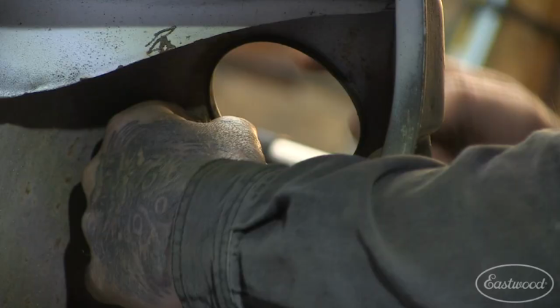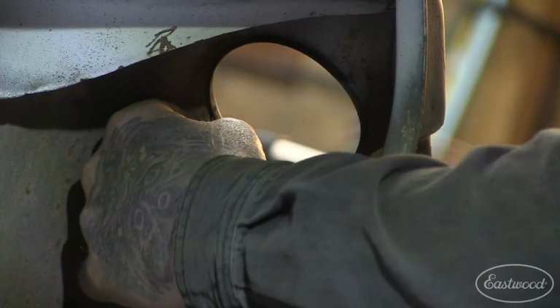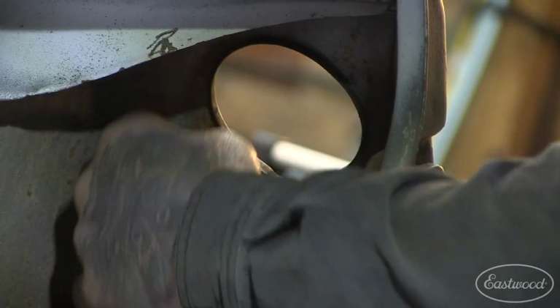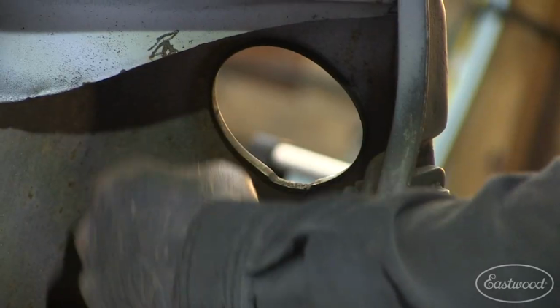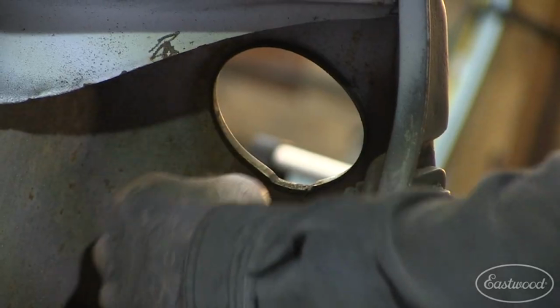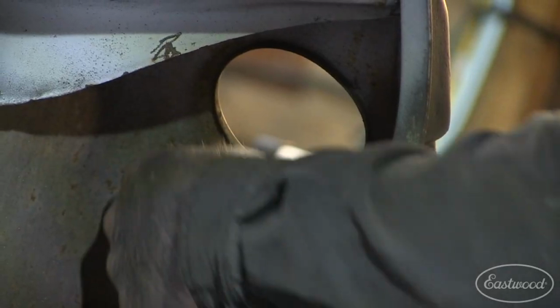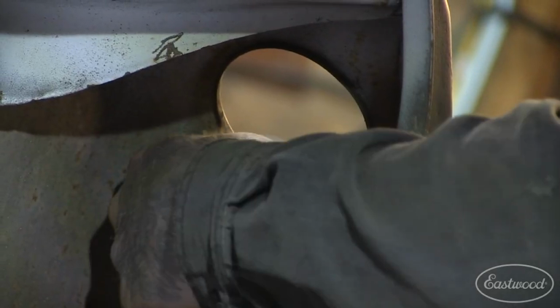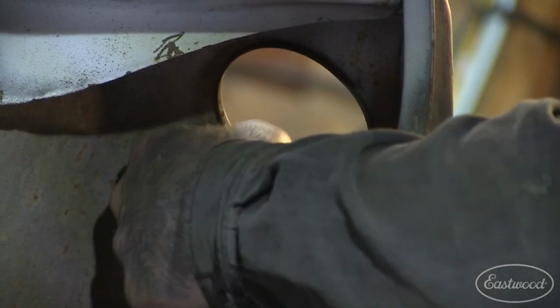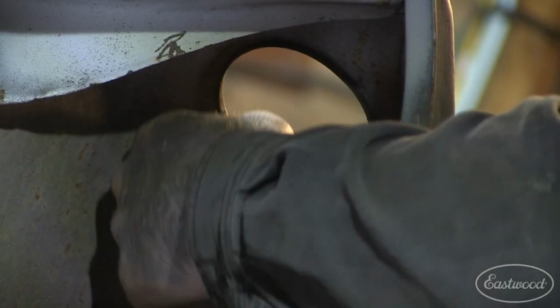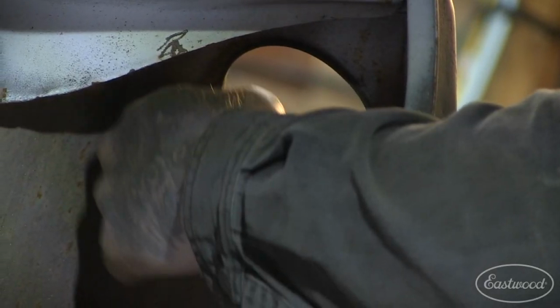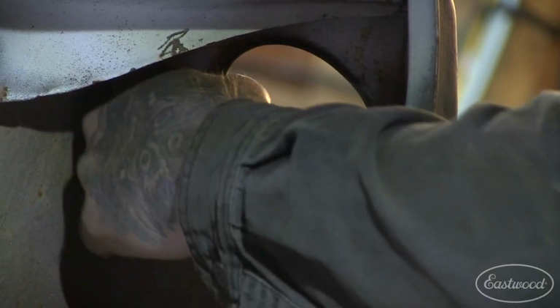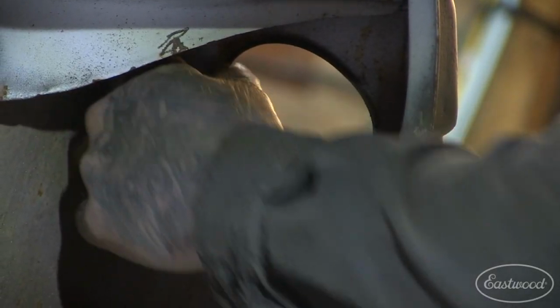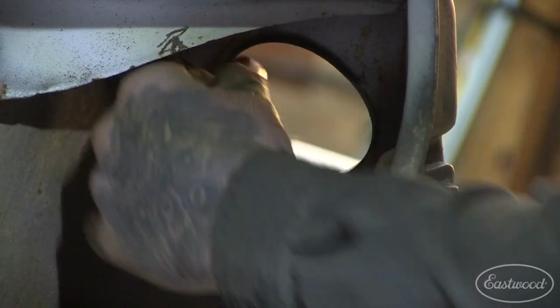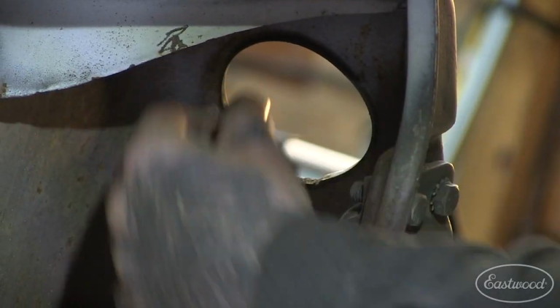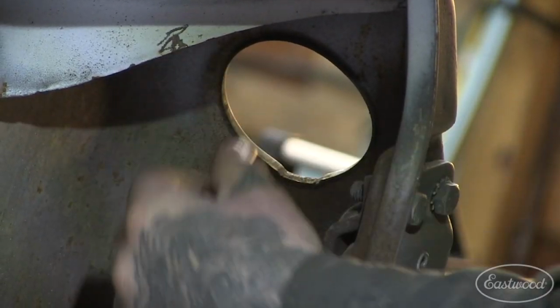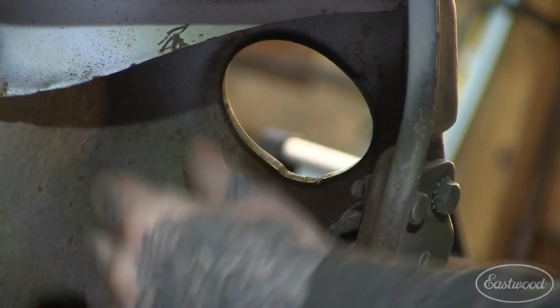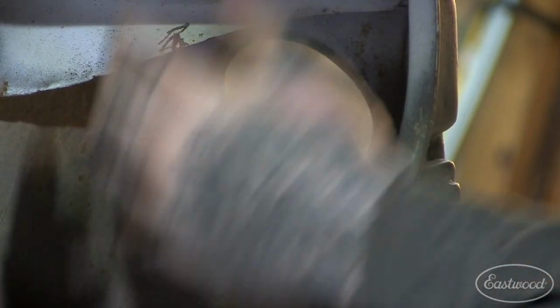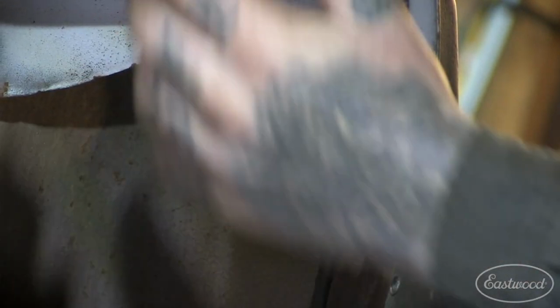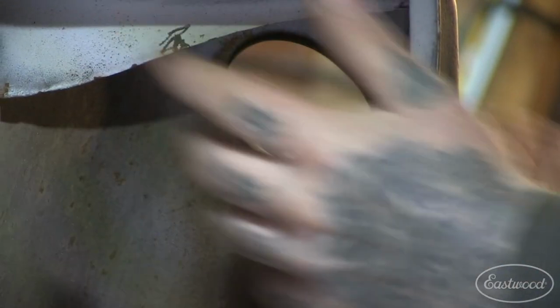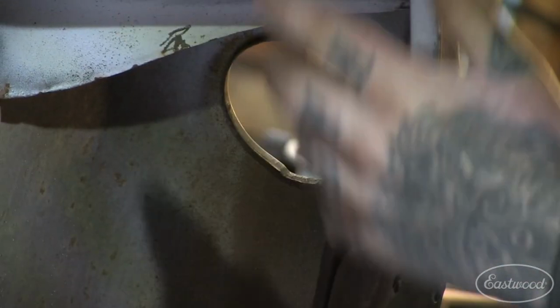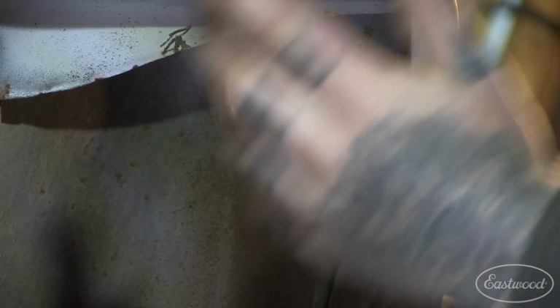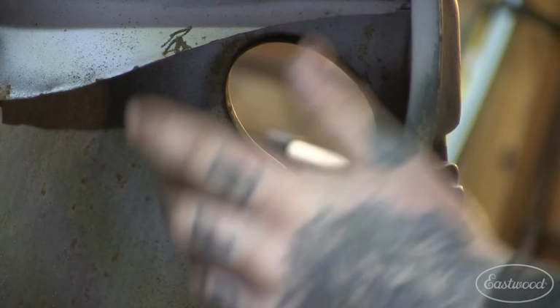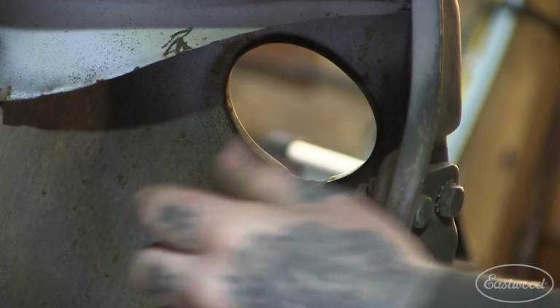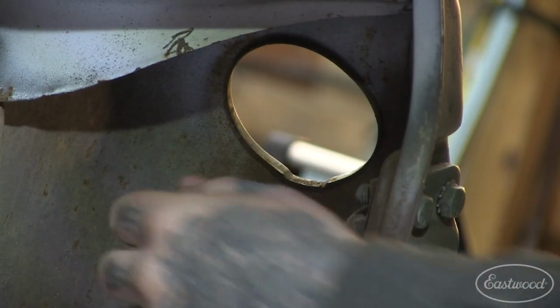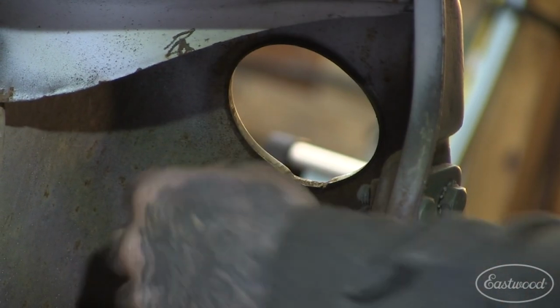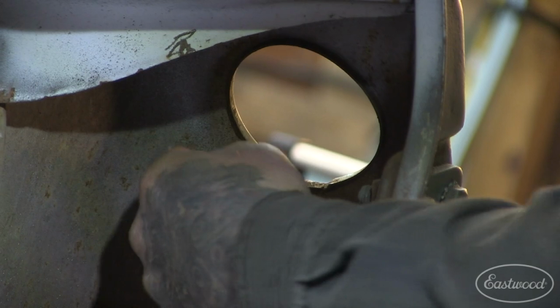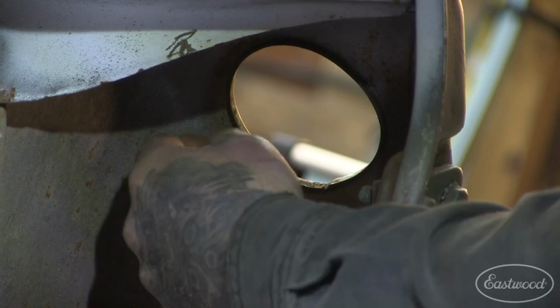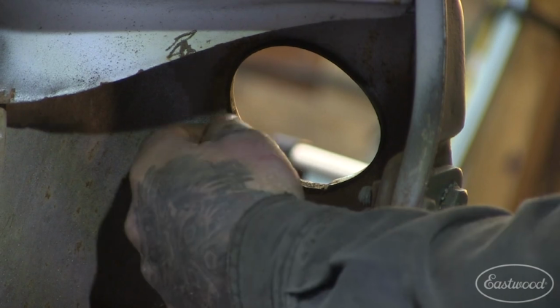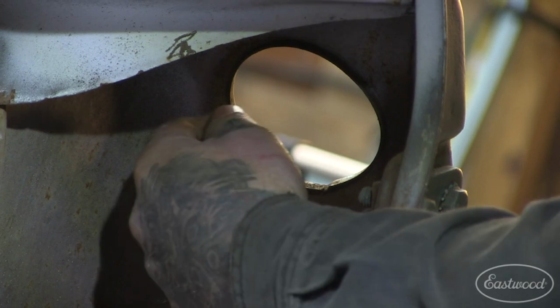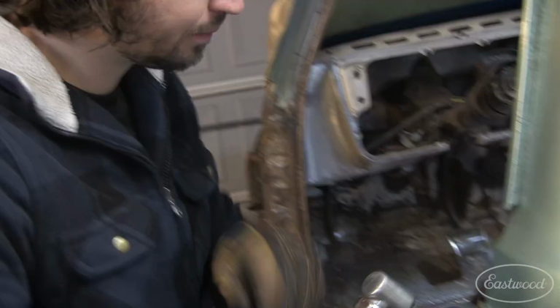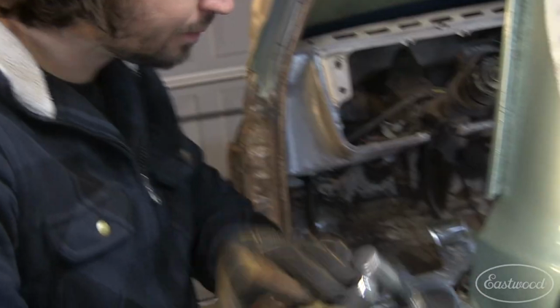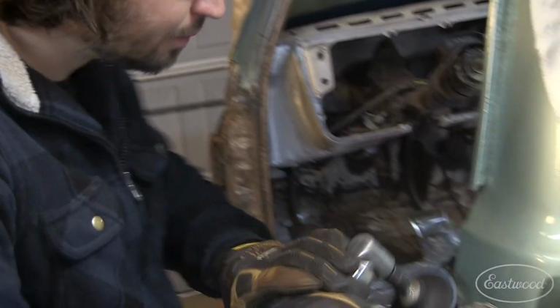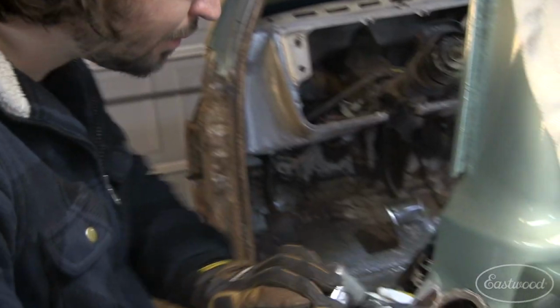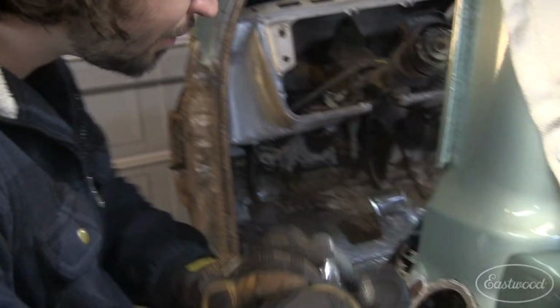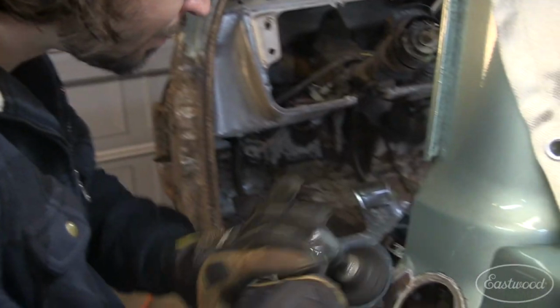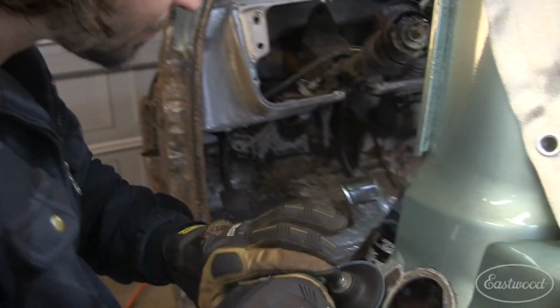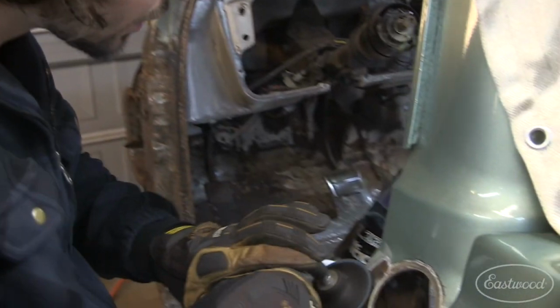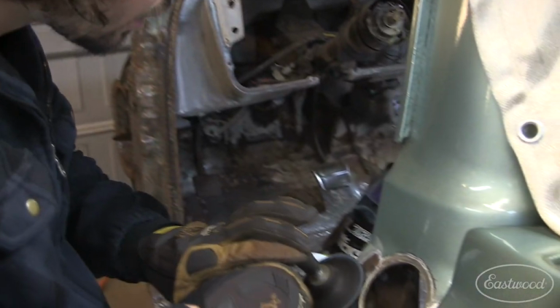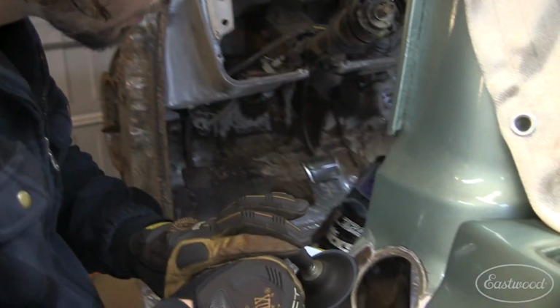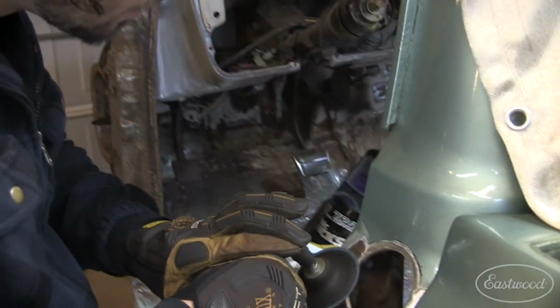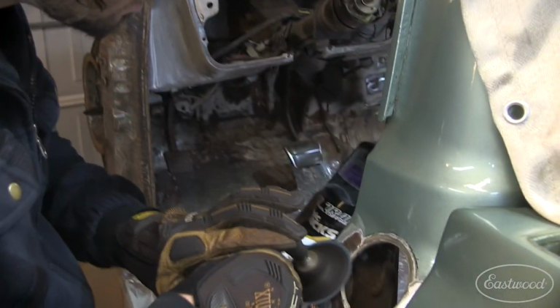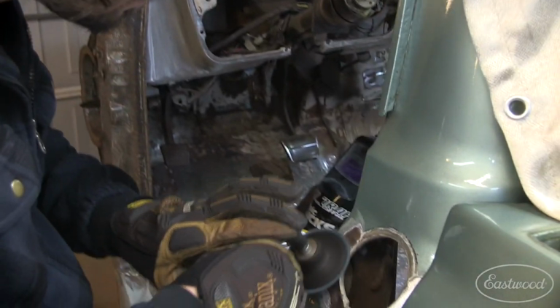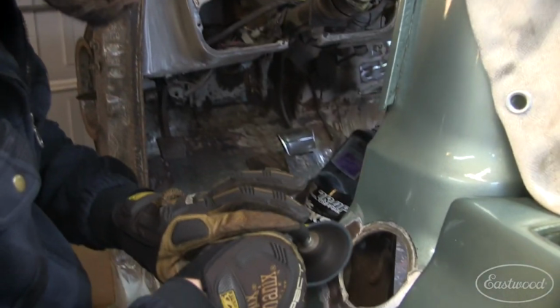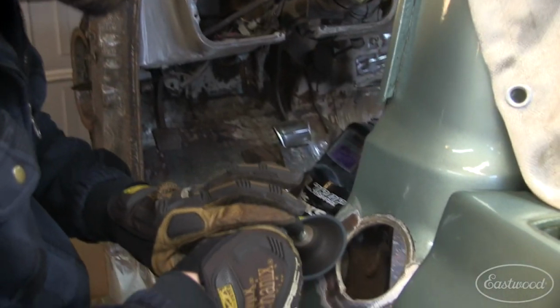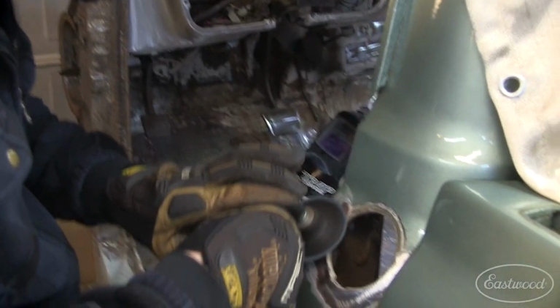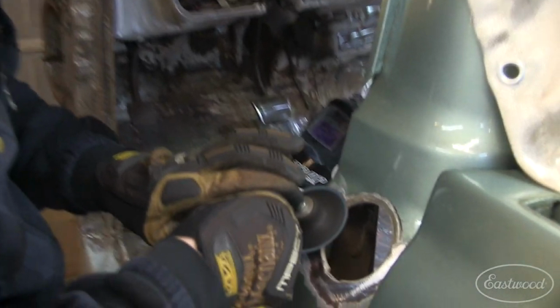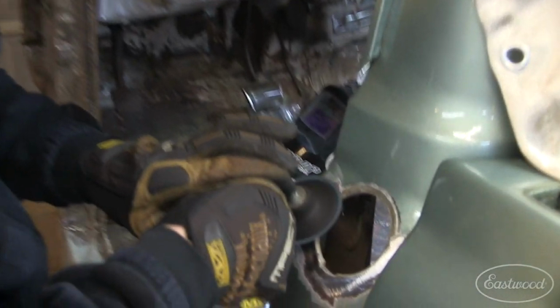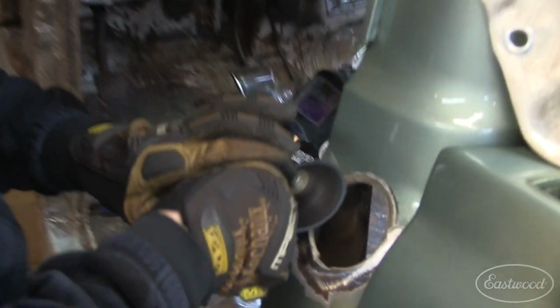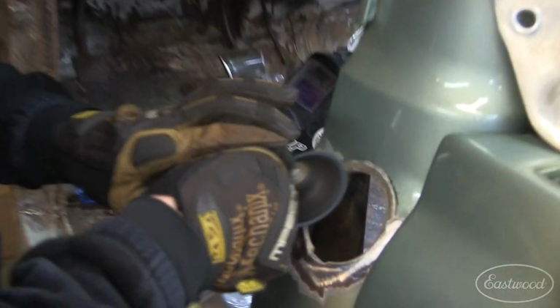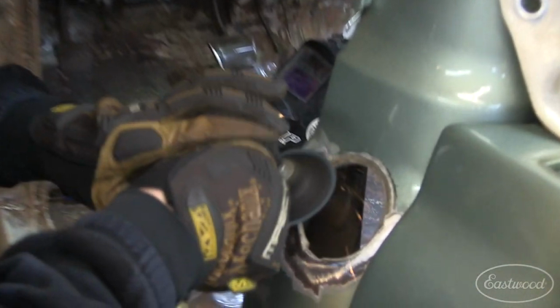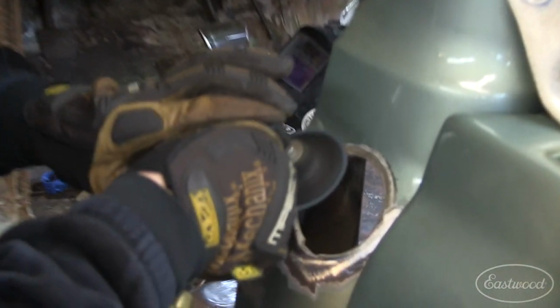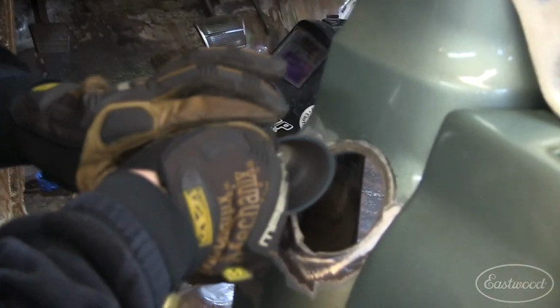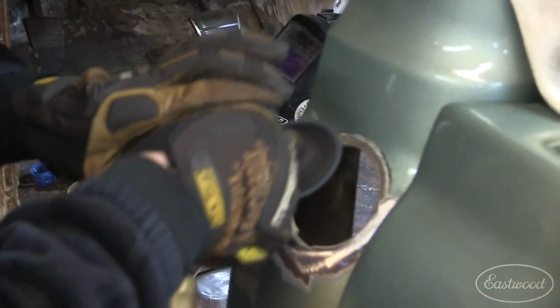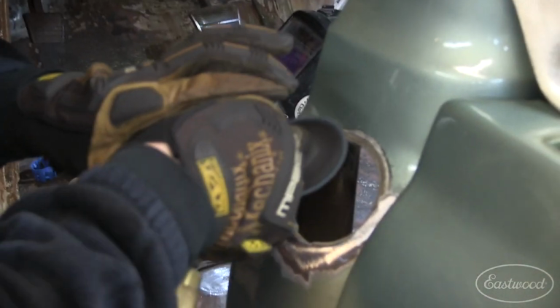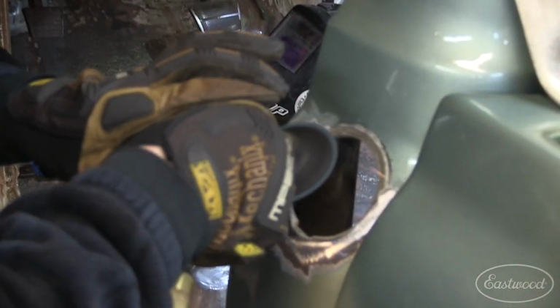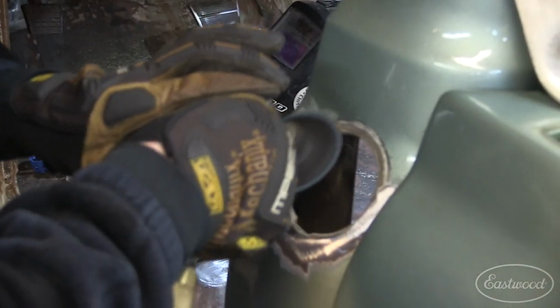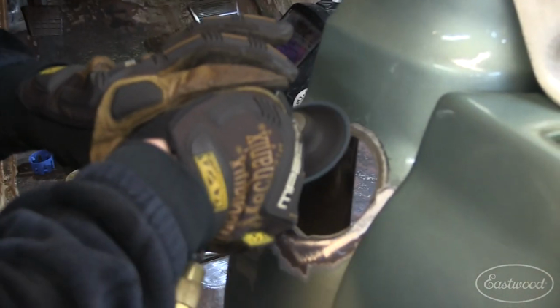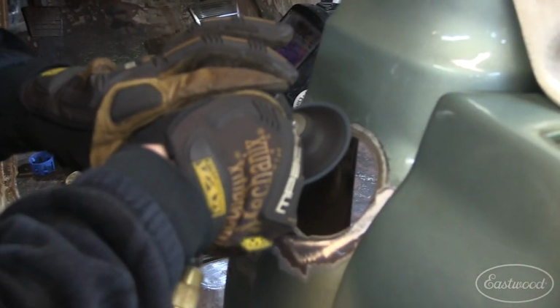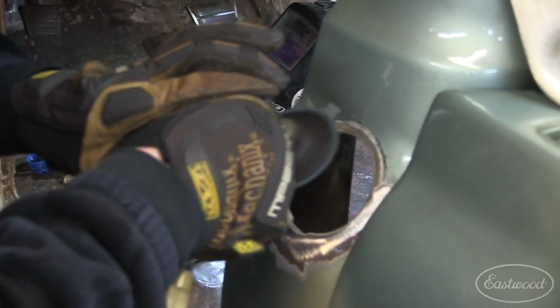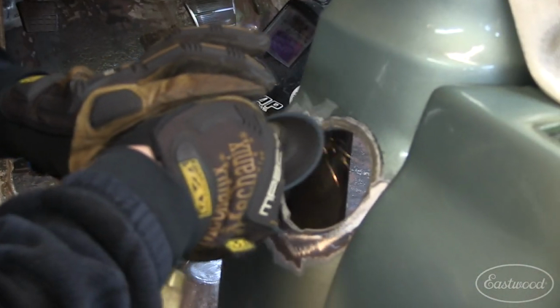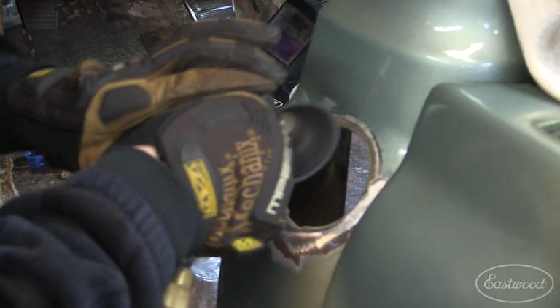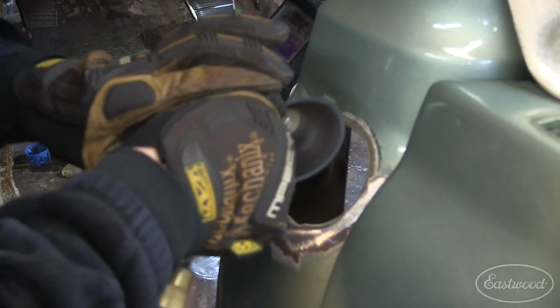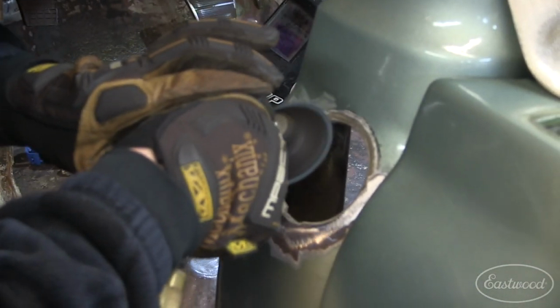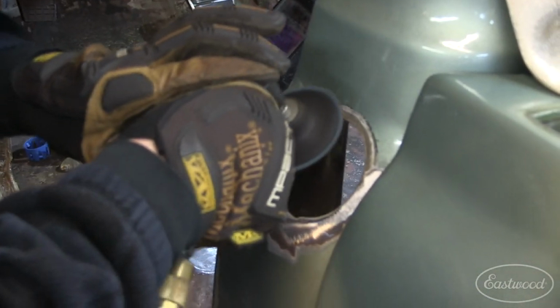So the first thing we need to do is get rid of this lip. We'll get this sanded and then we can get that lip trimmed off and start making our pattern.